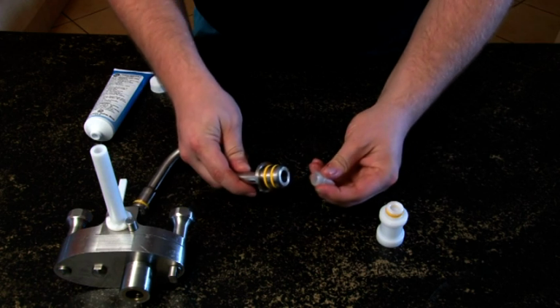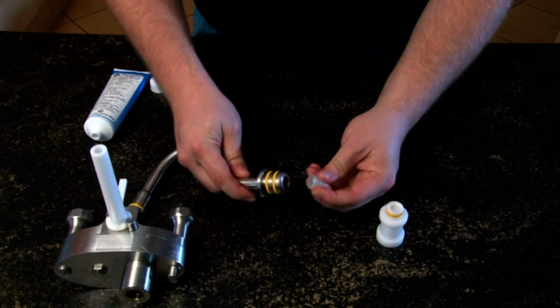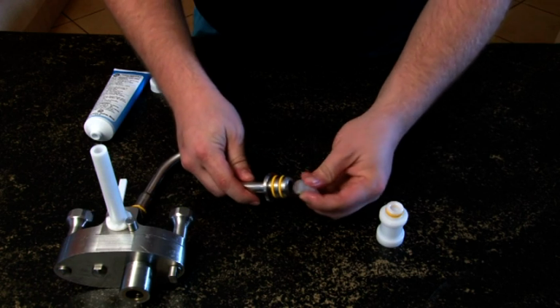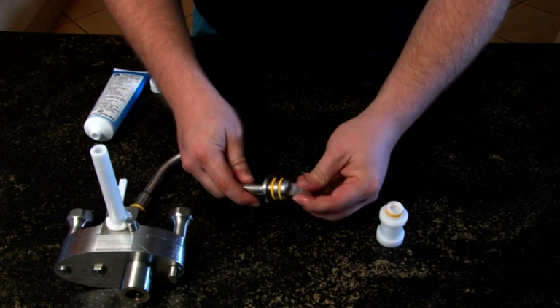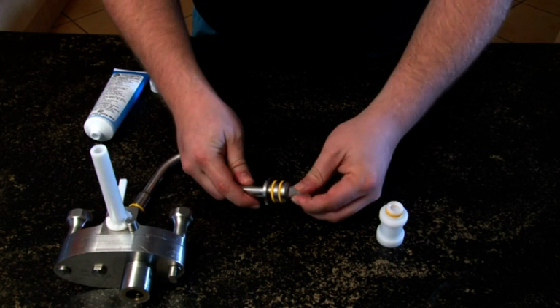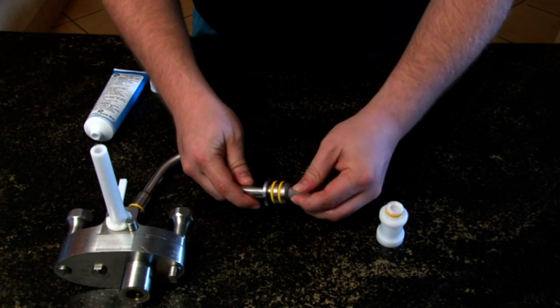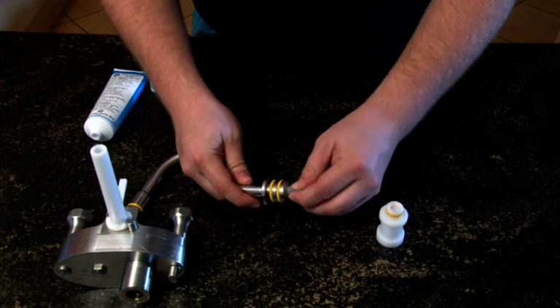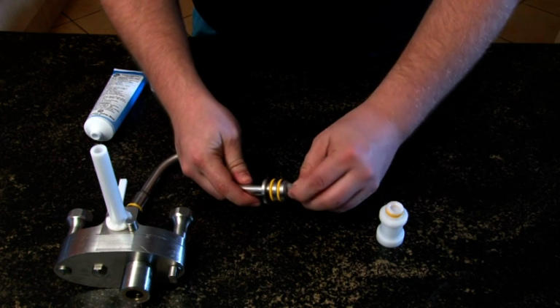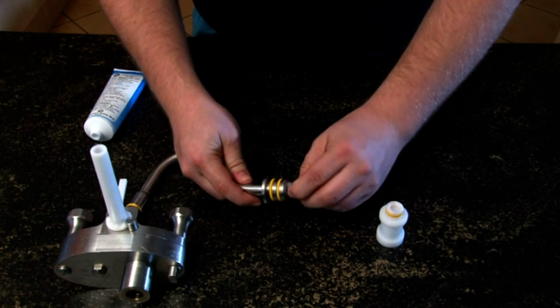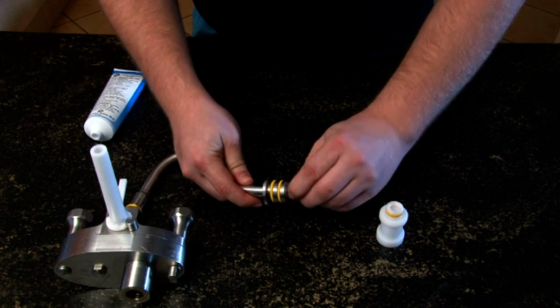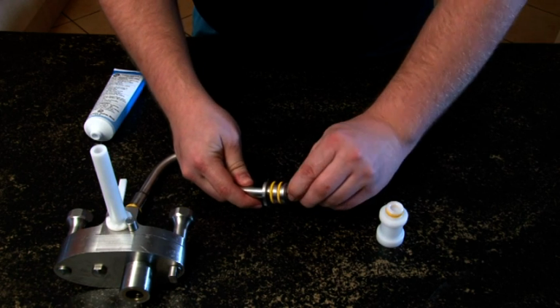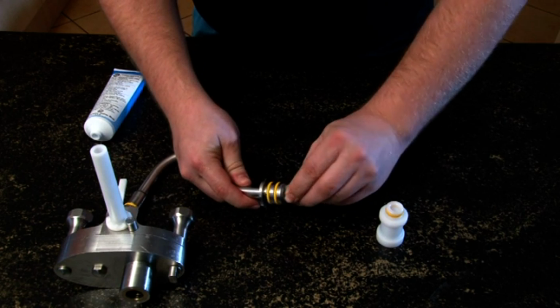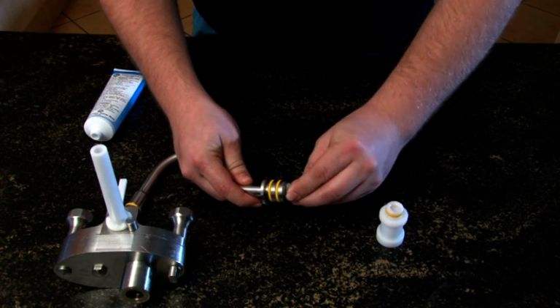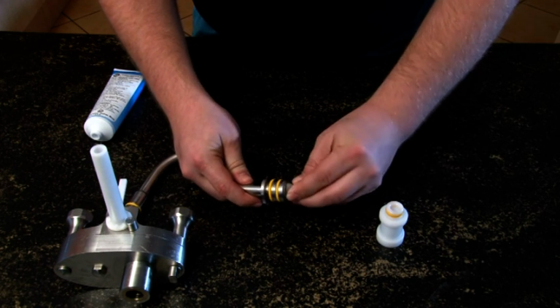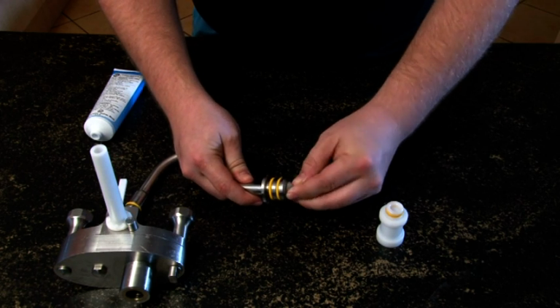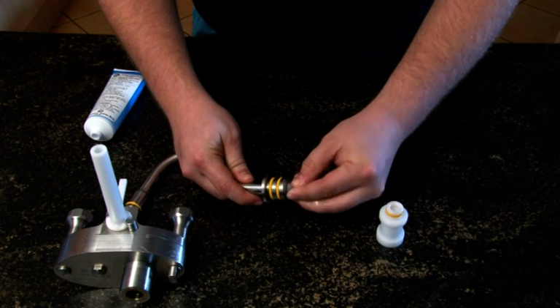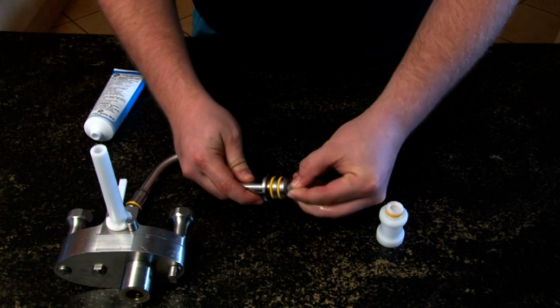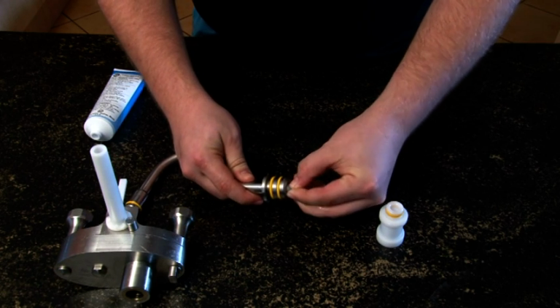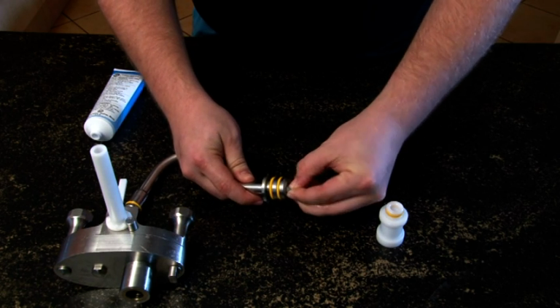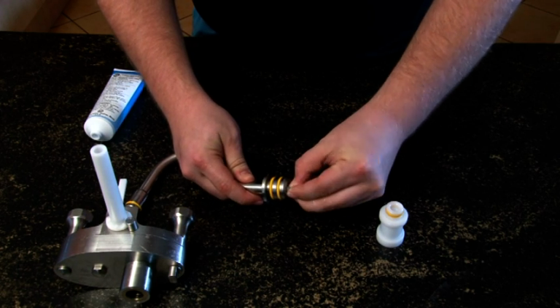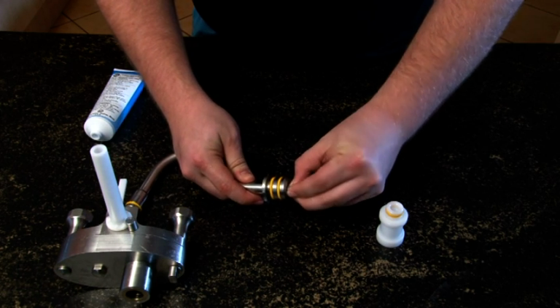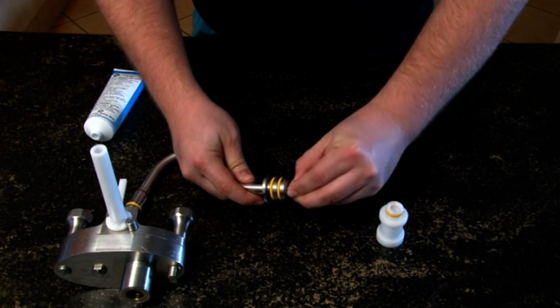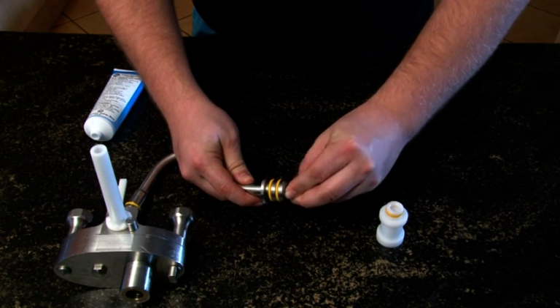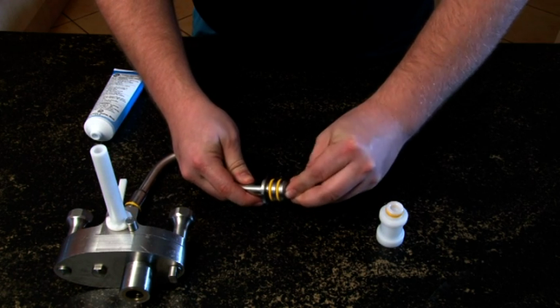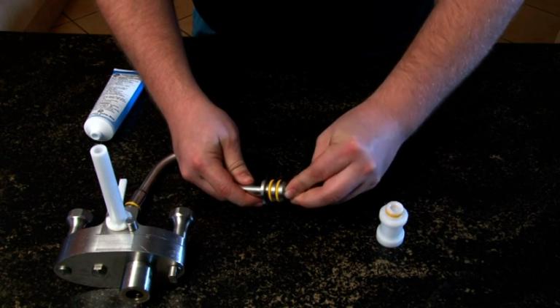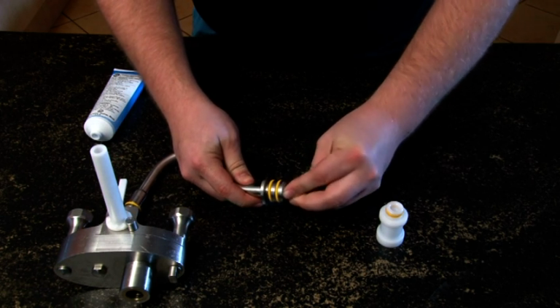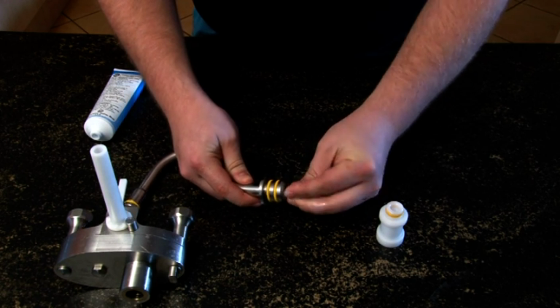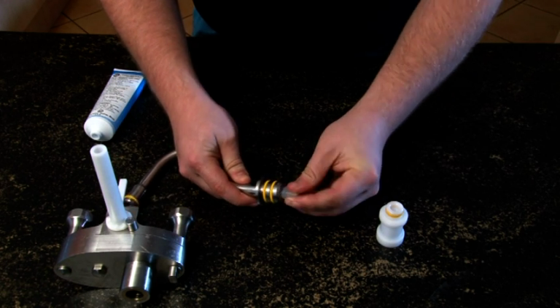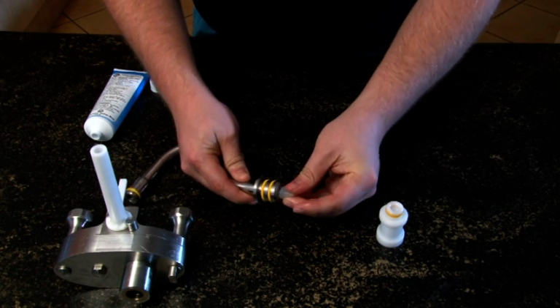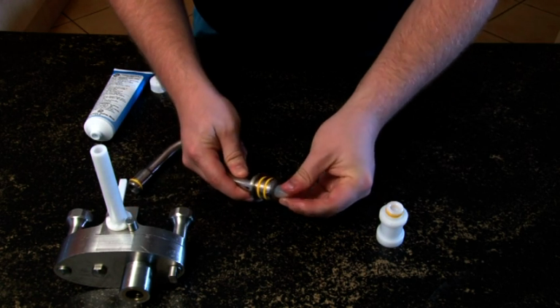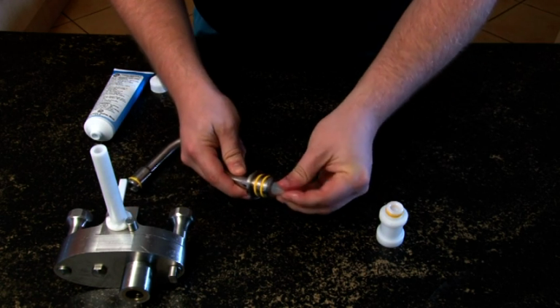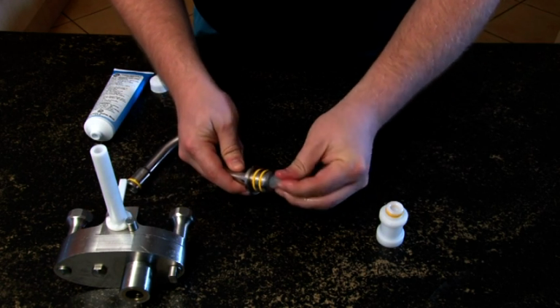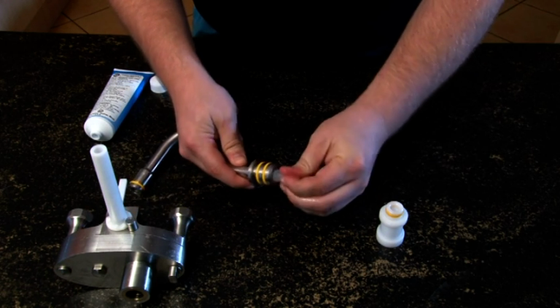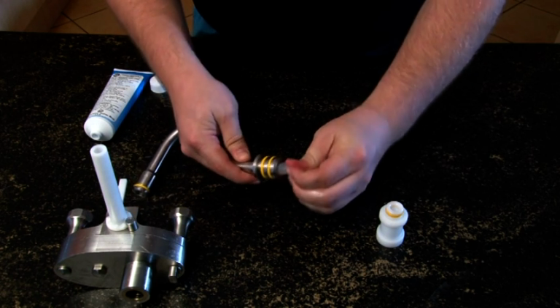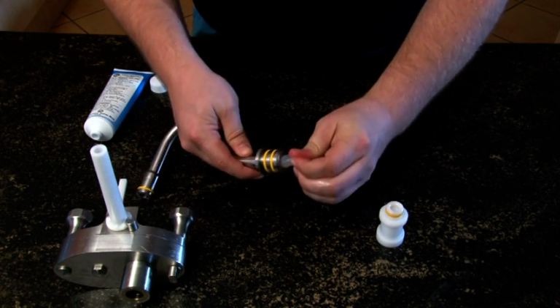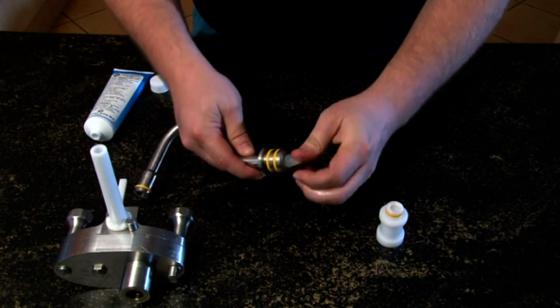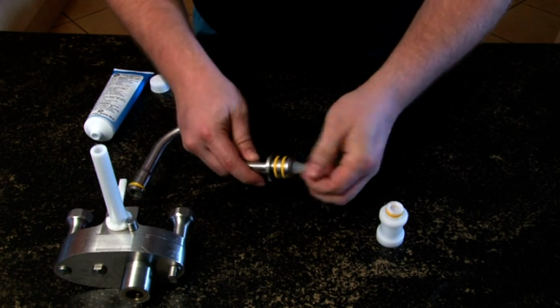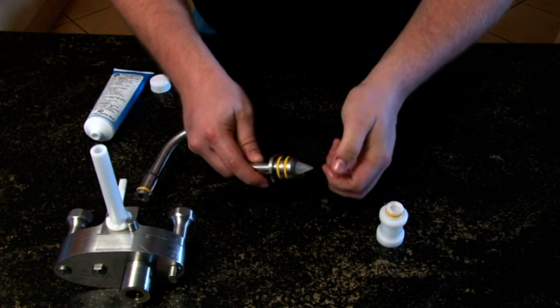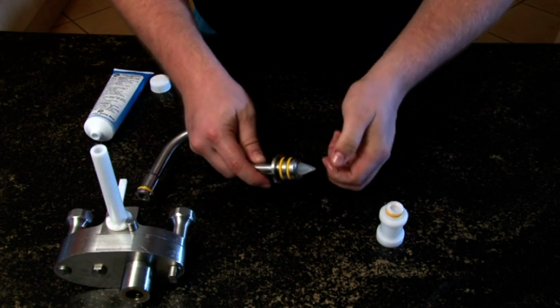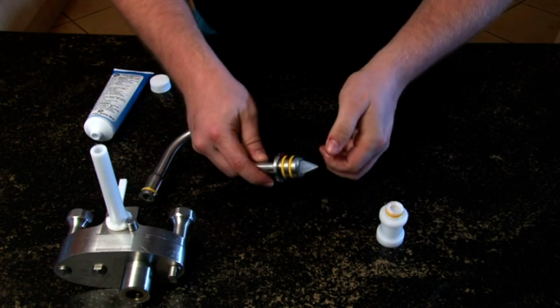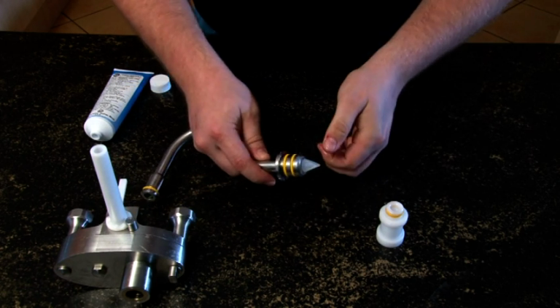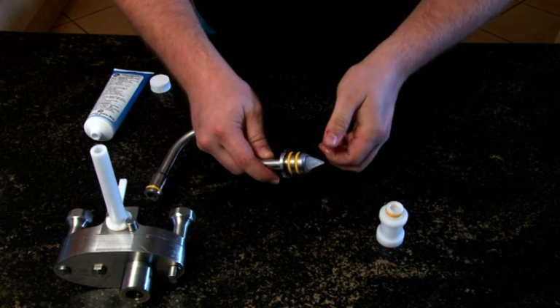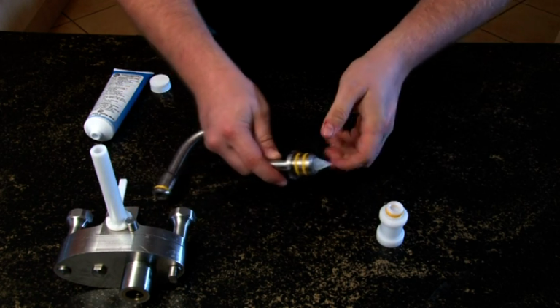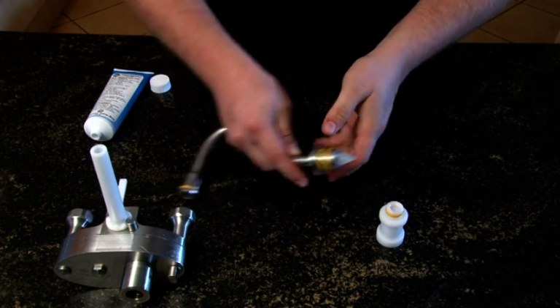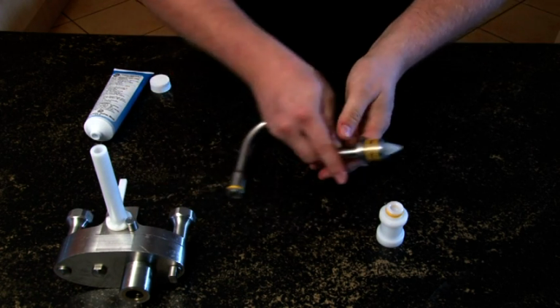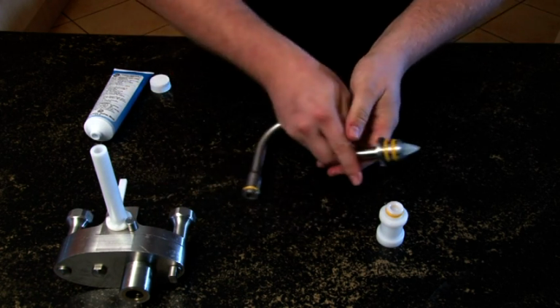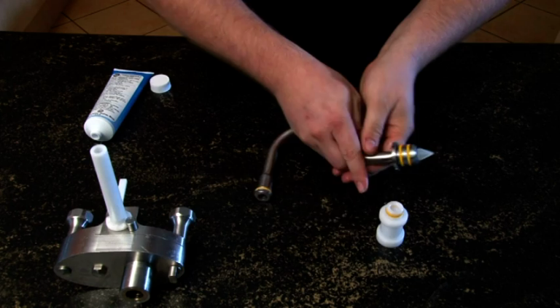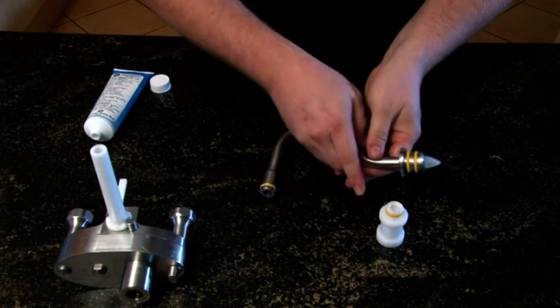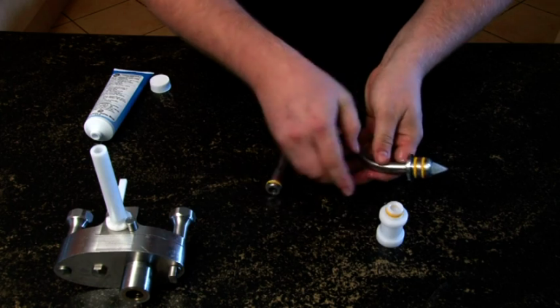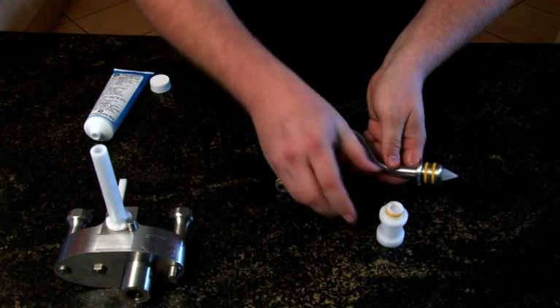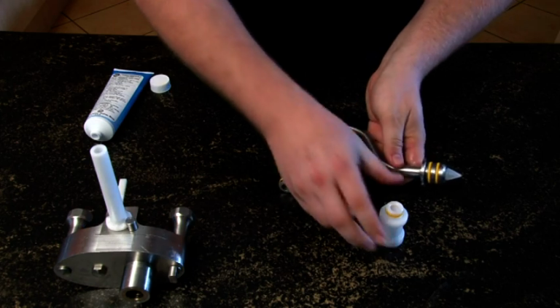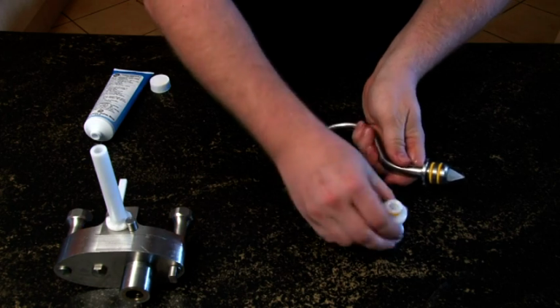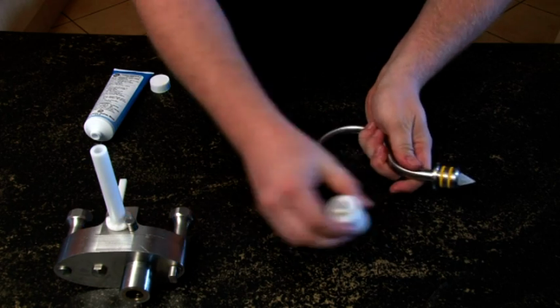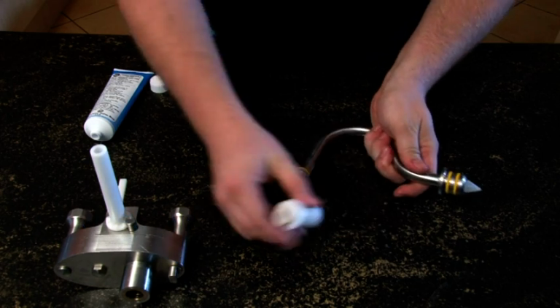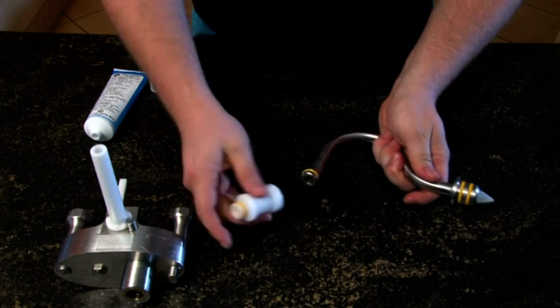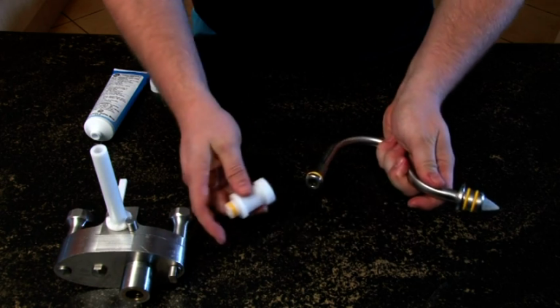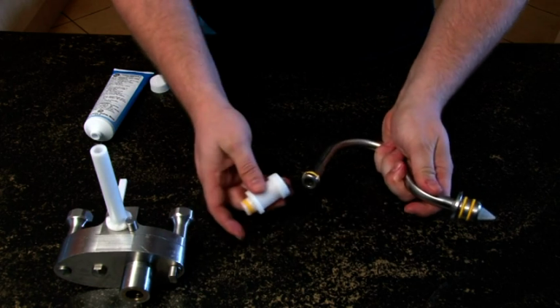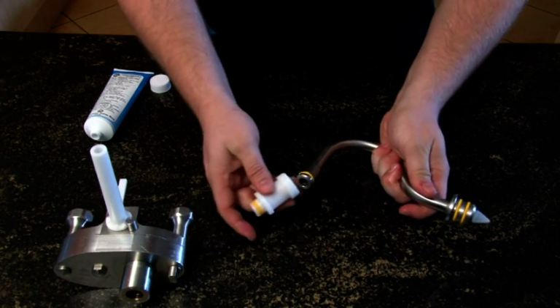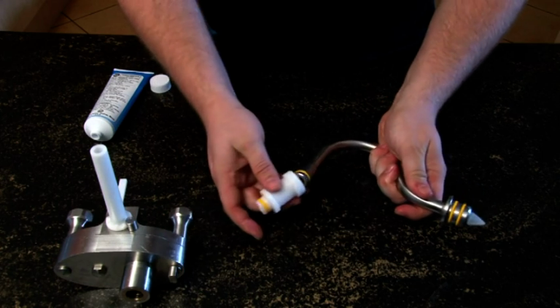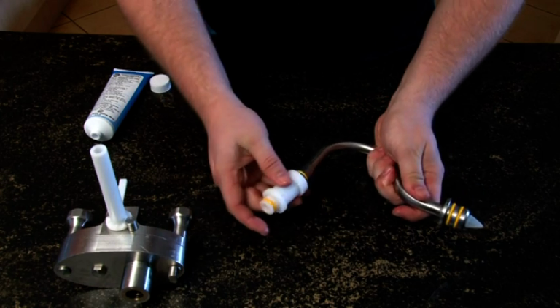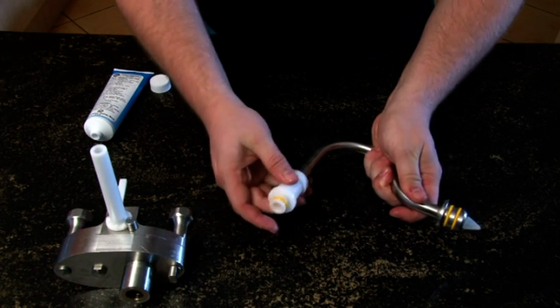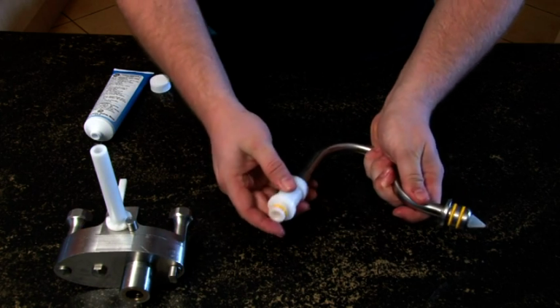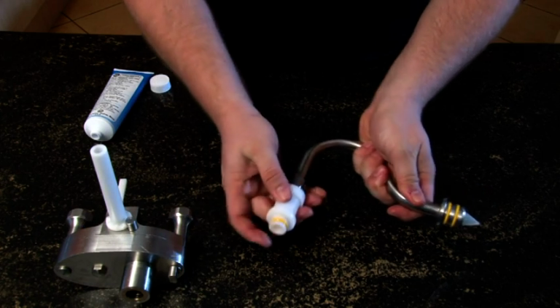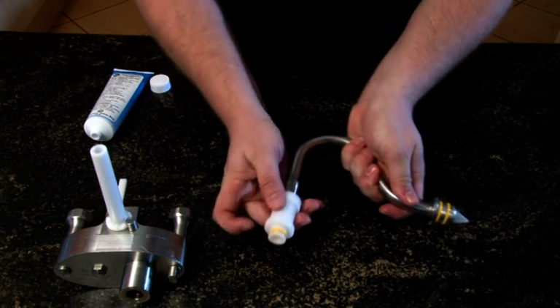Lastly, slip the return valve into the bottom of the feeder tube and the connector onto the top.